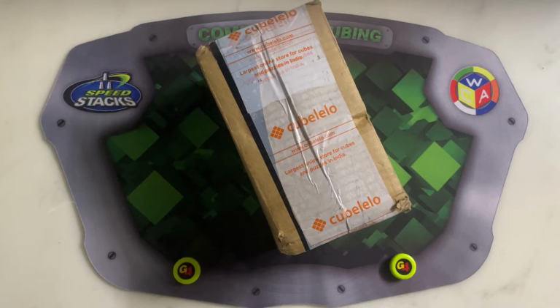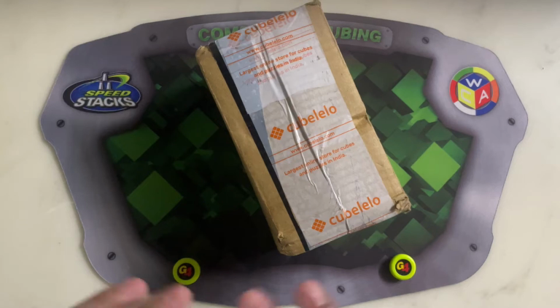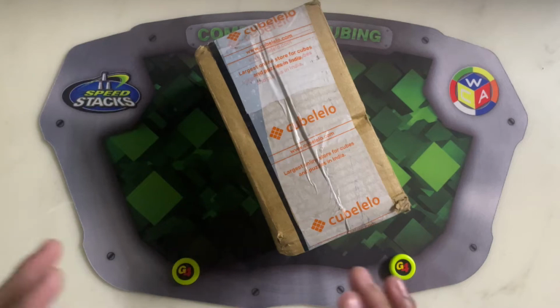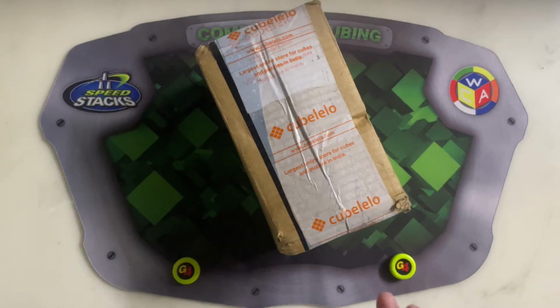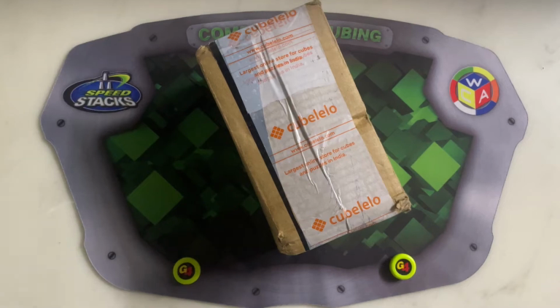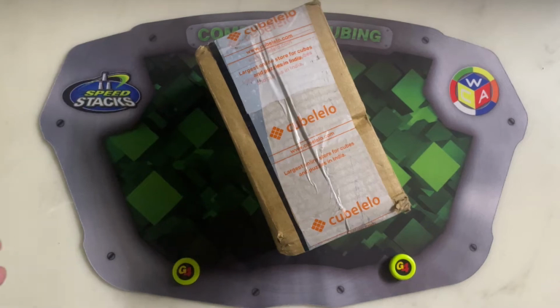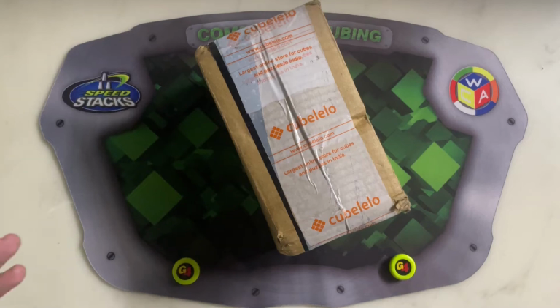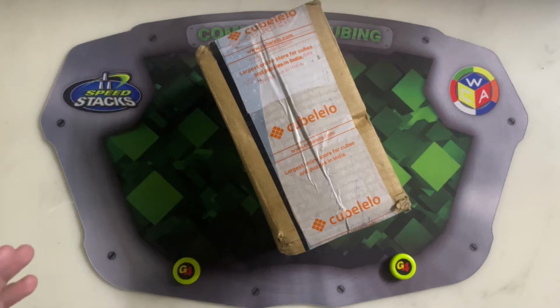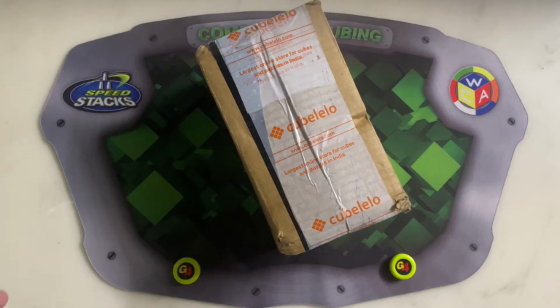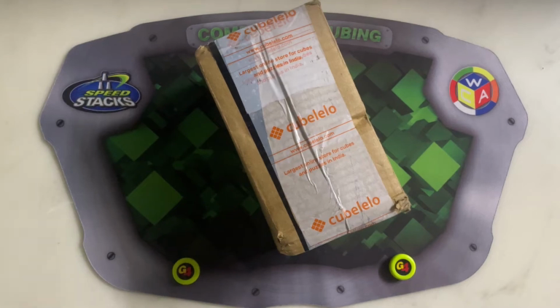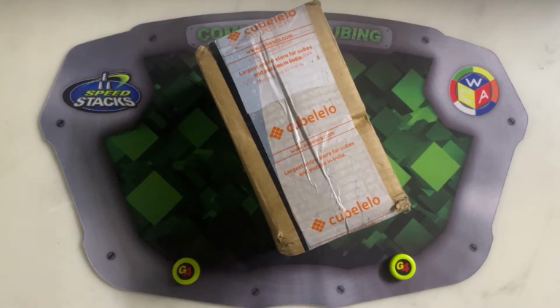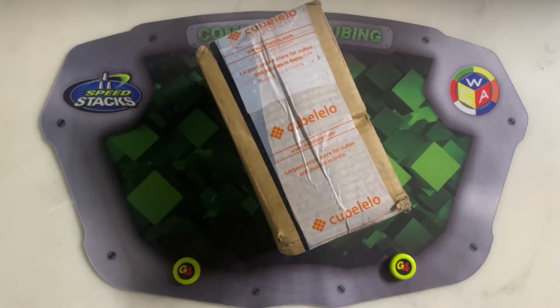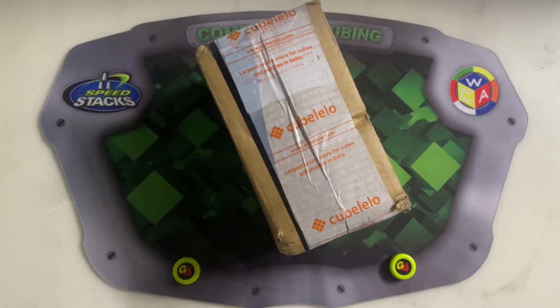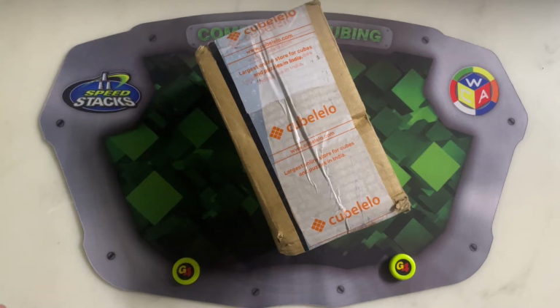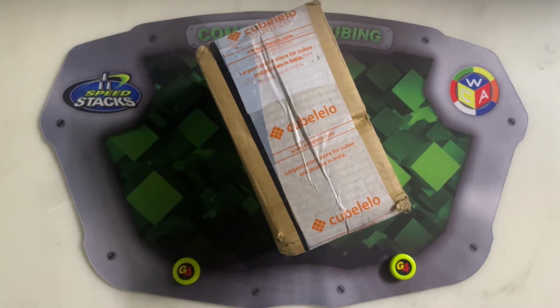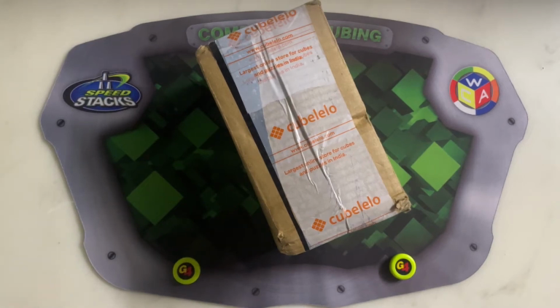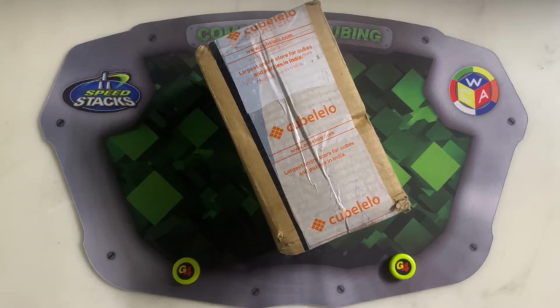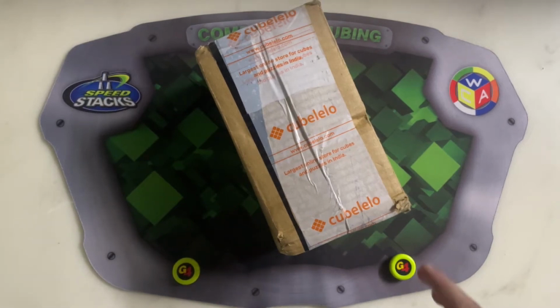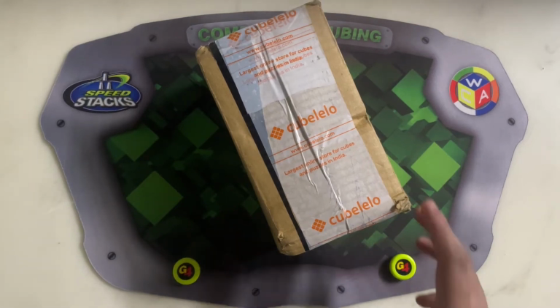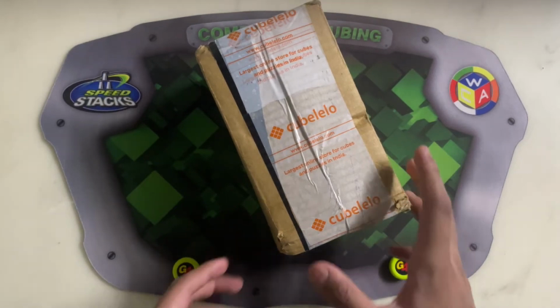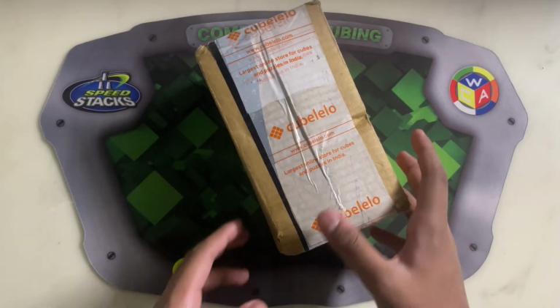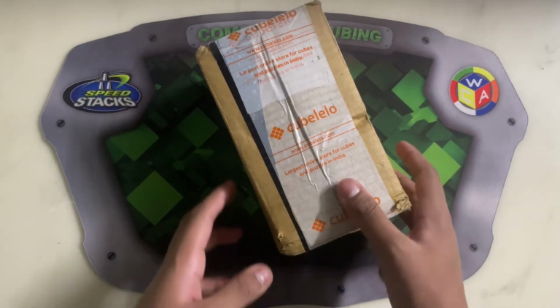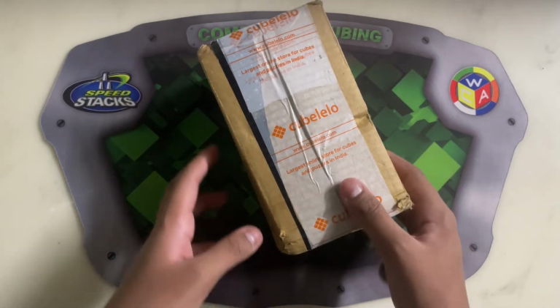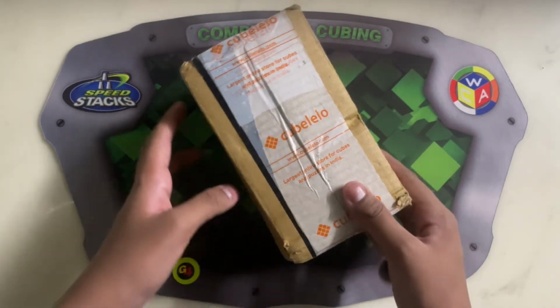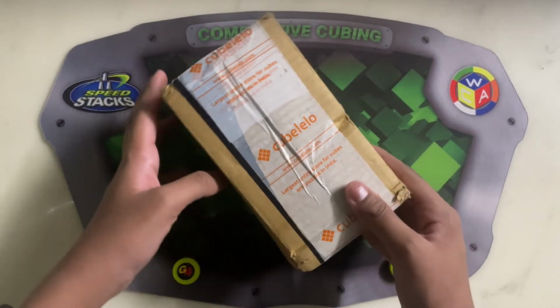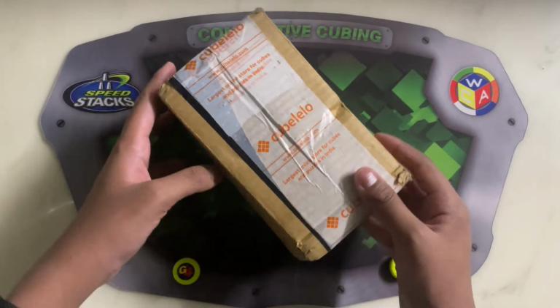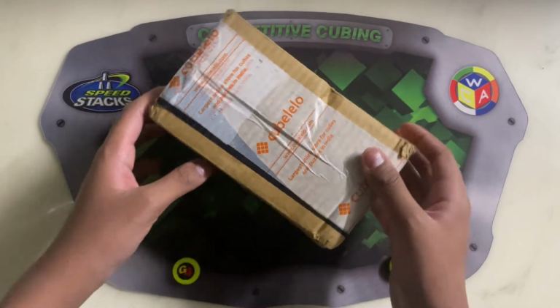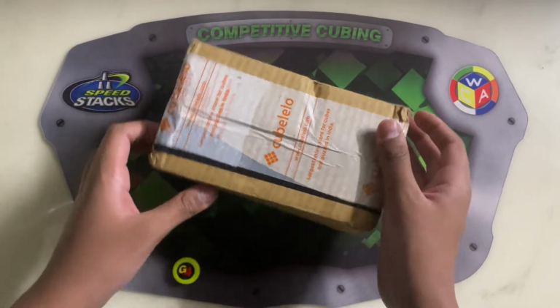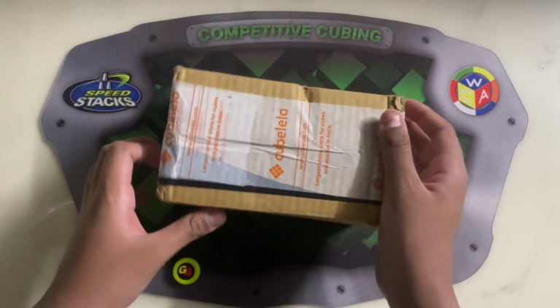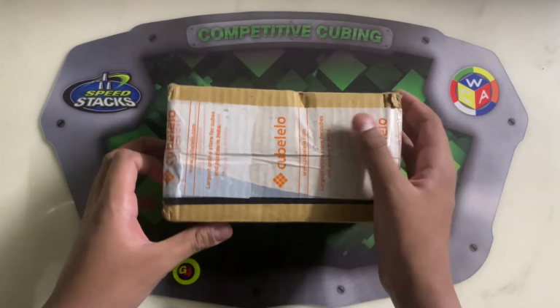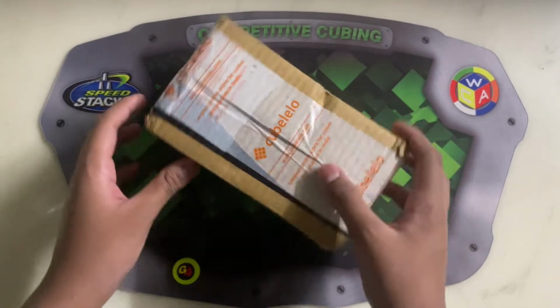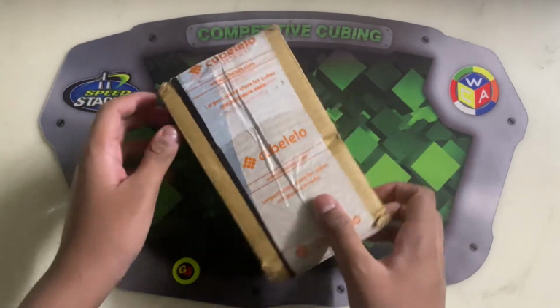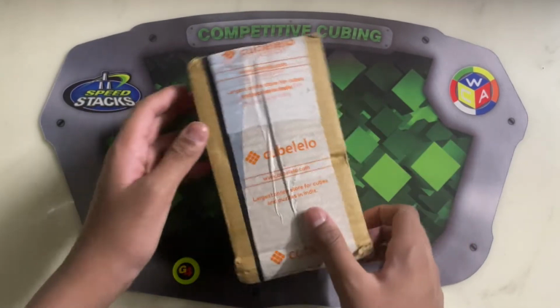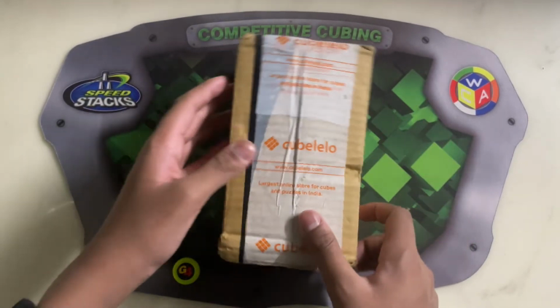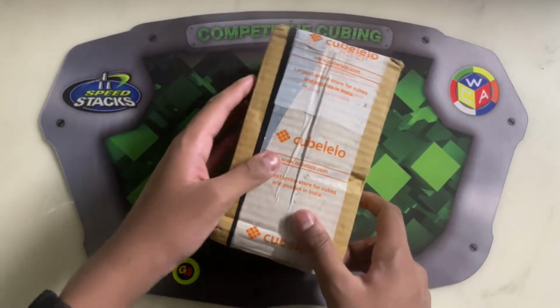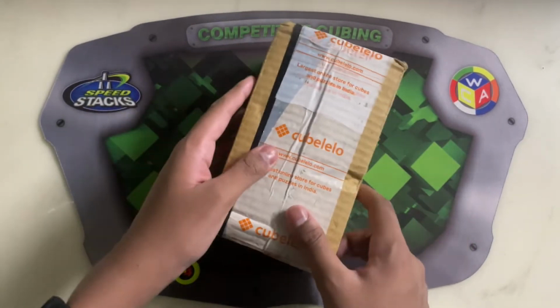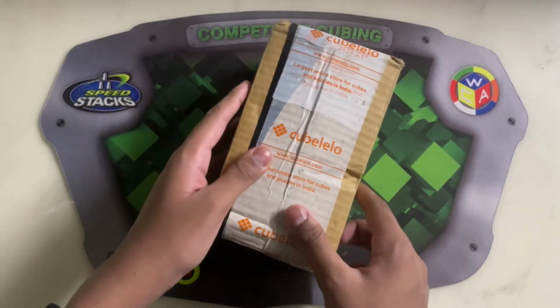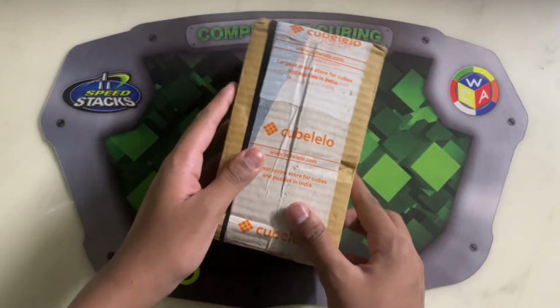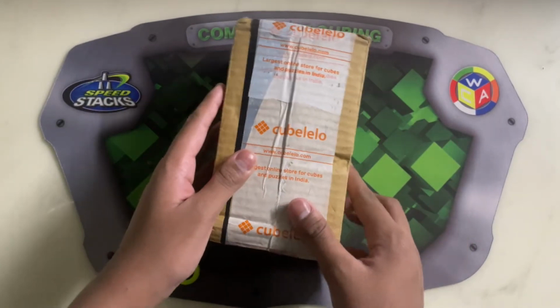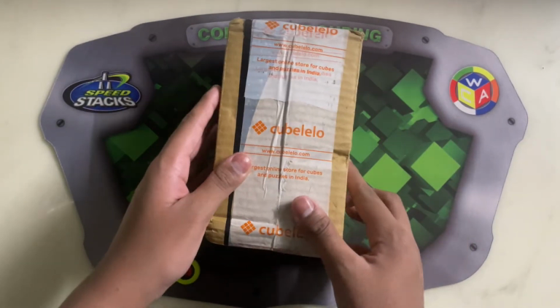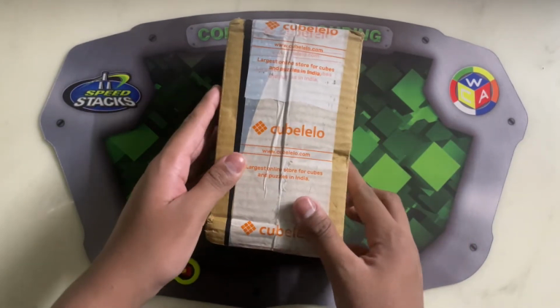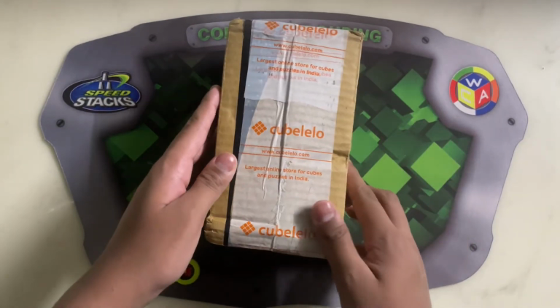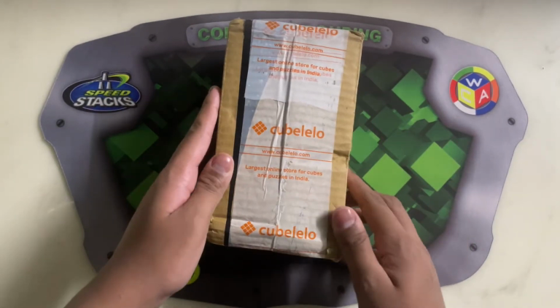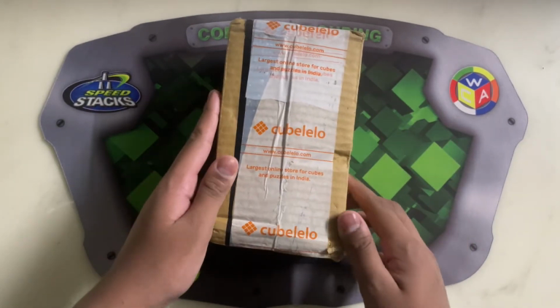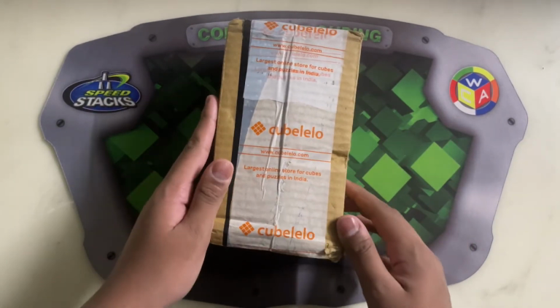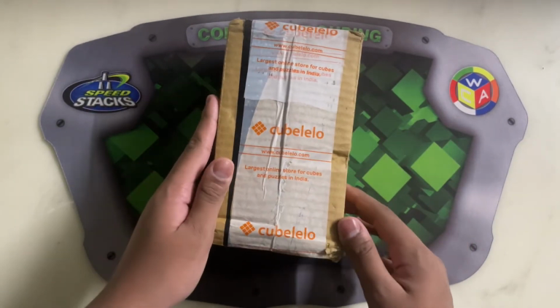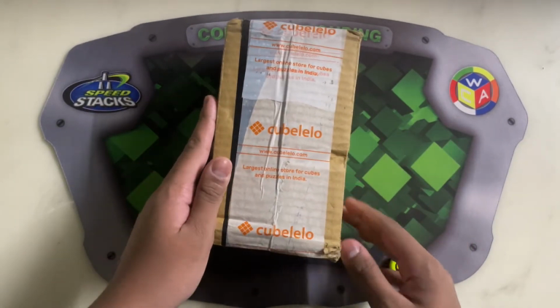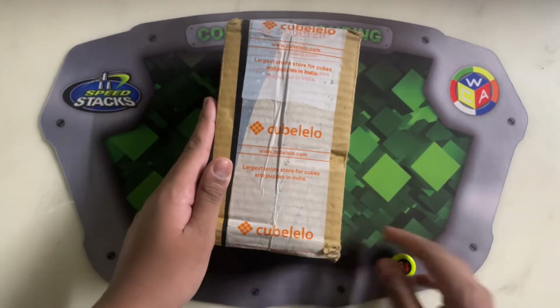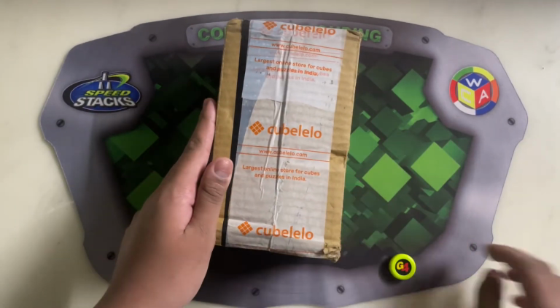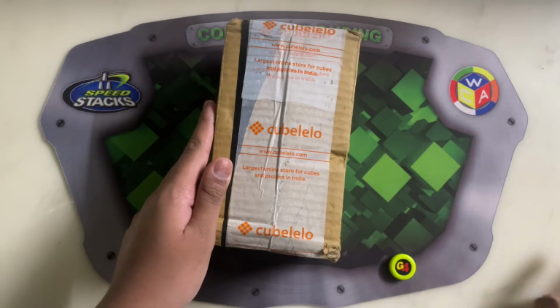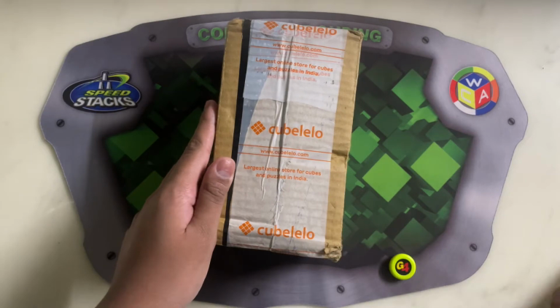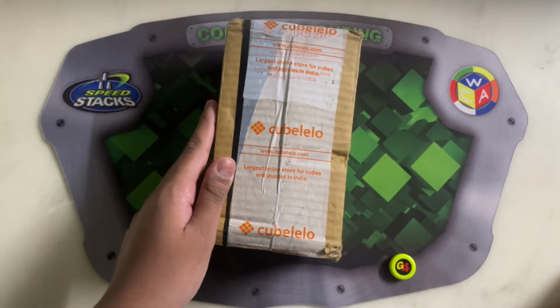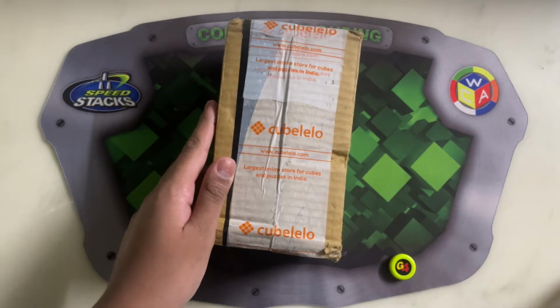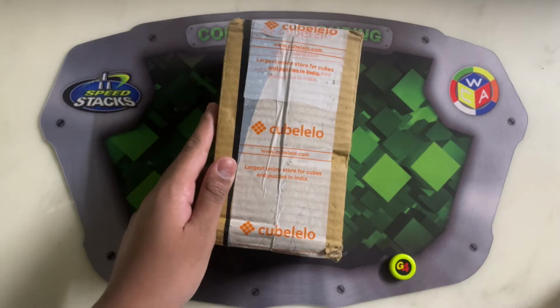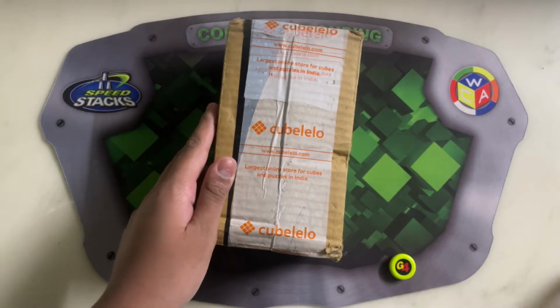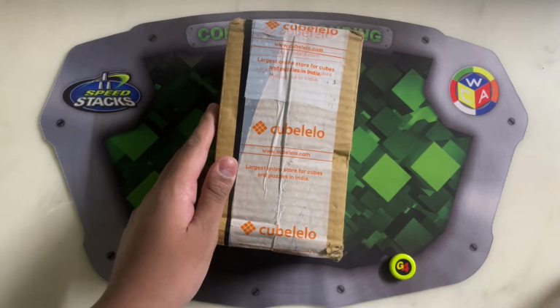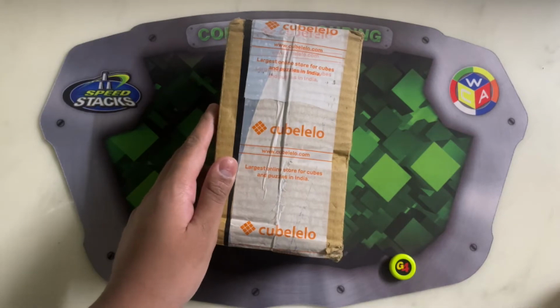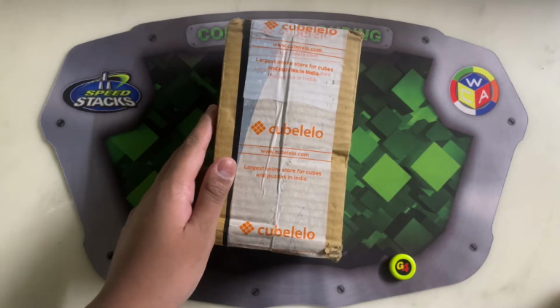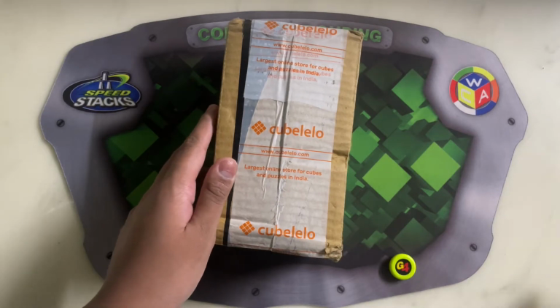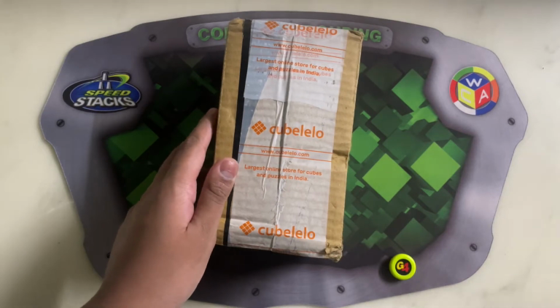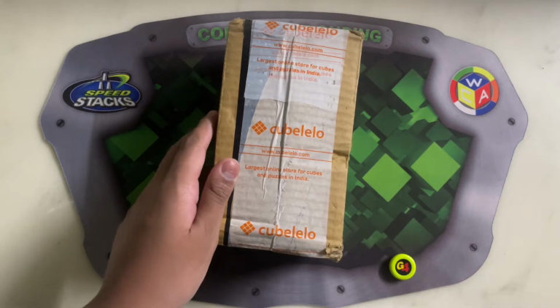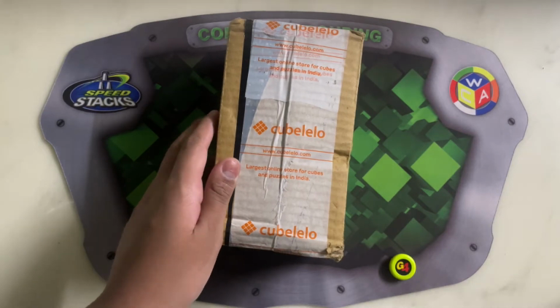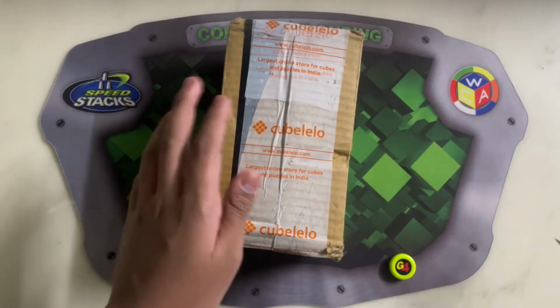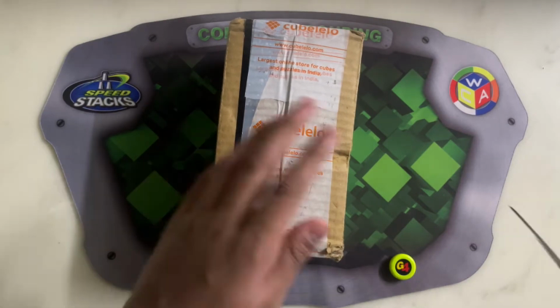Hey guys, SuperfastCubing here and today we are going to unbox an exotic puzzle. Let's dive in.